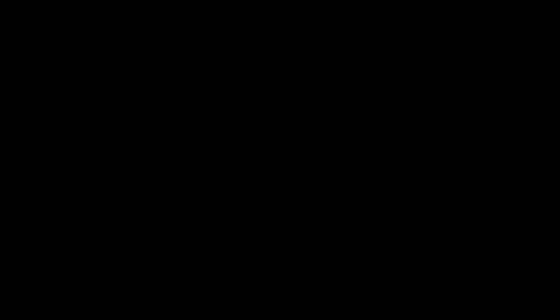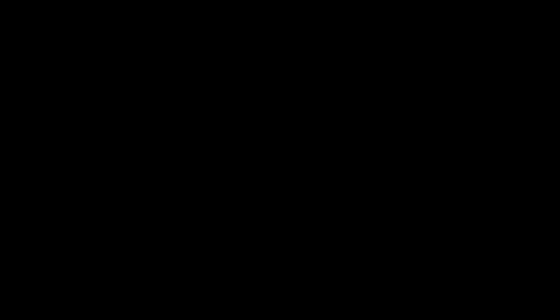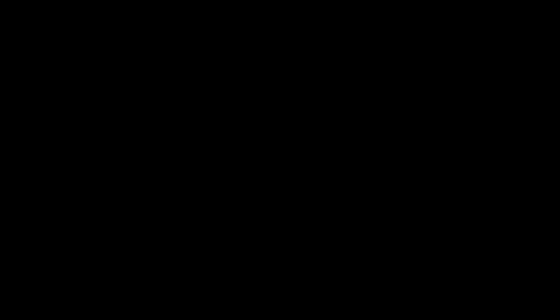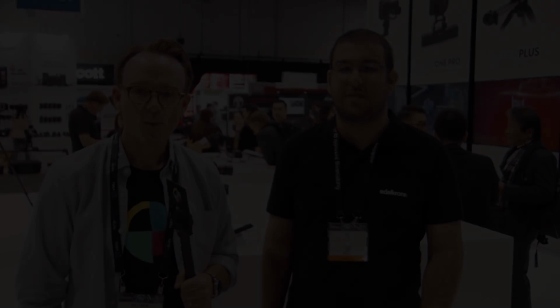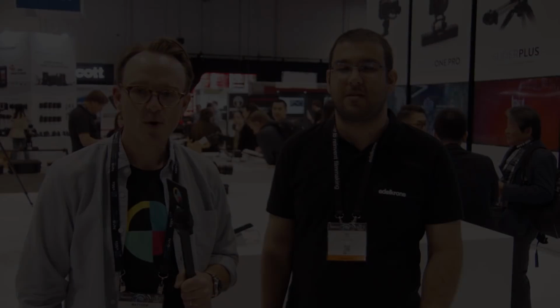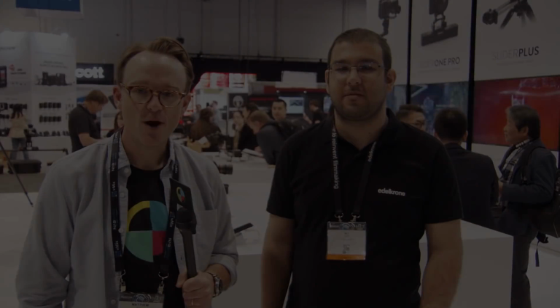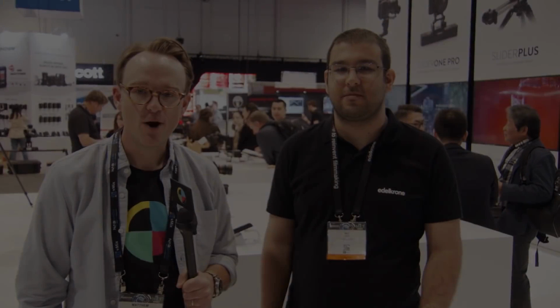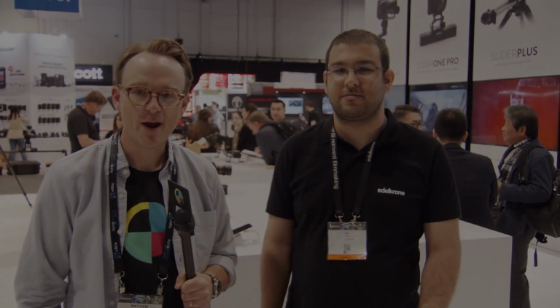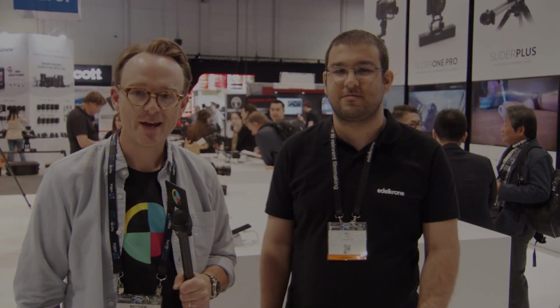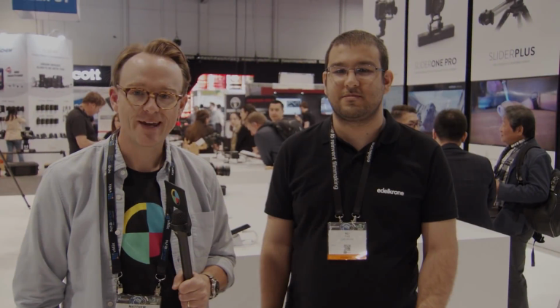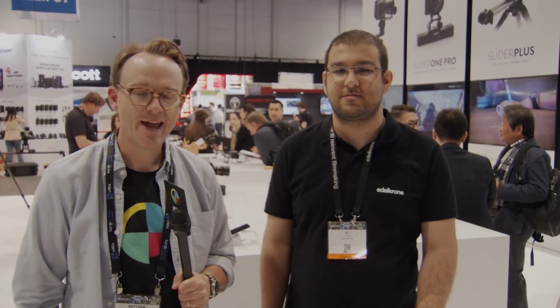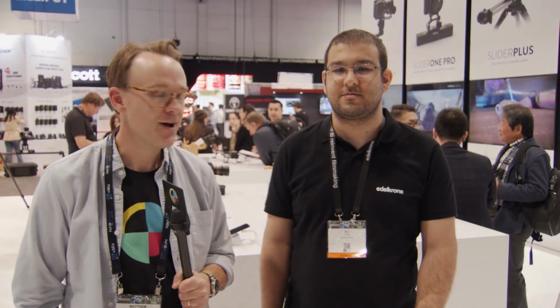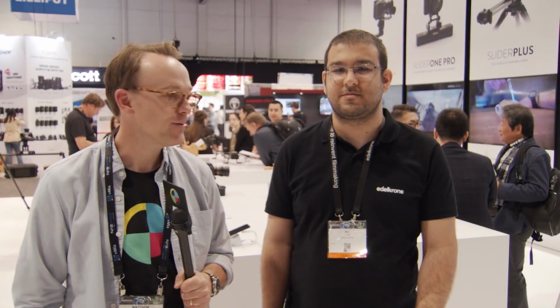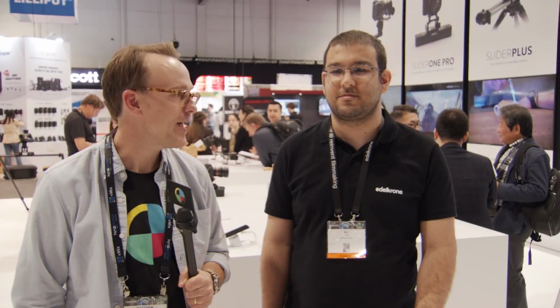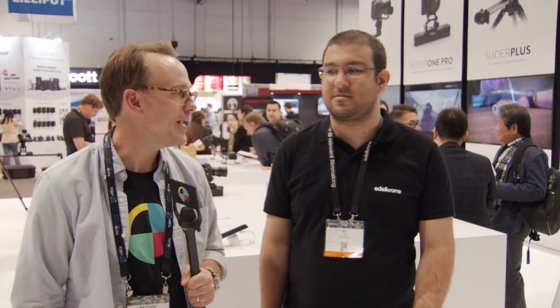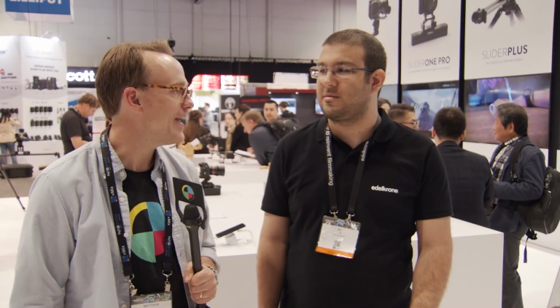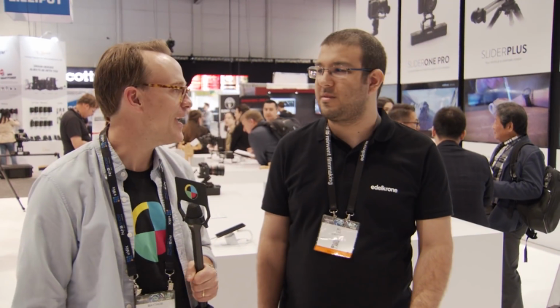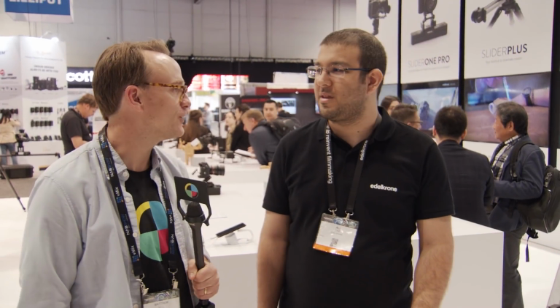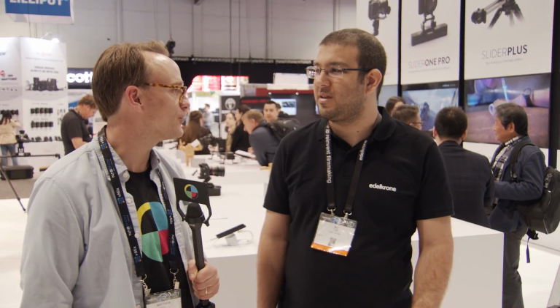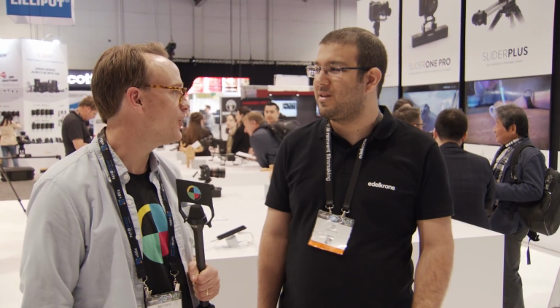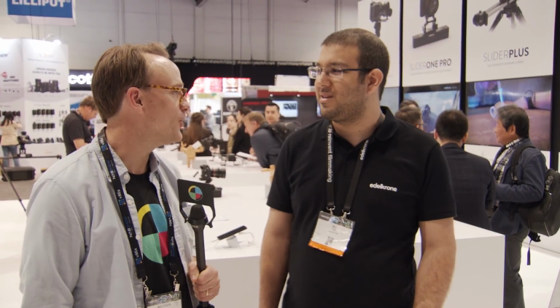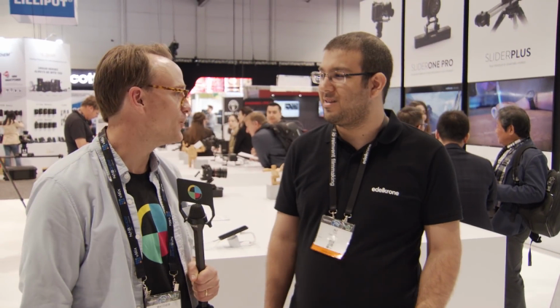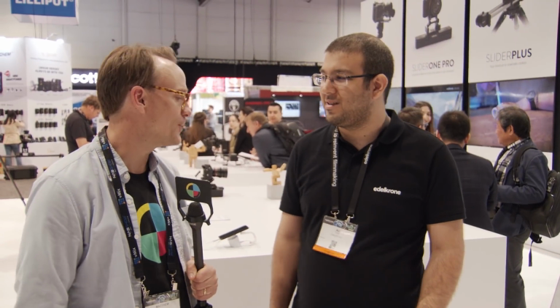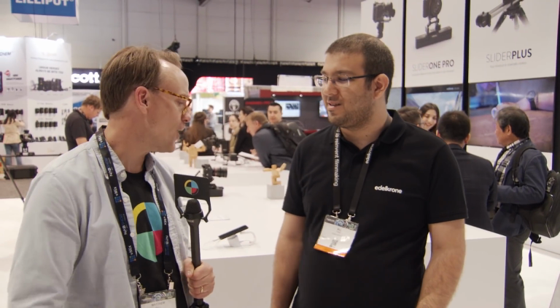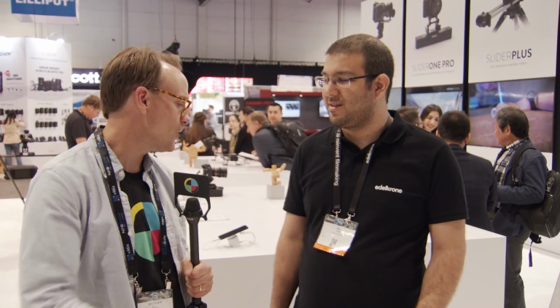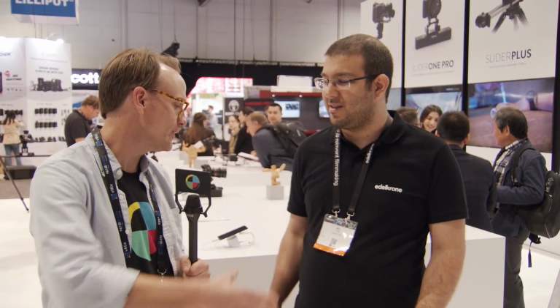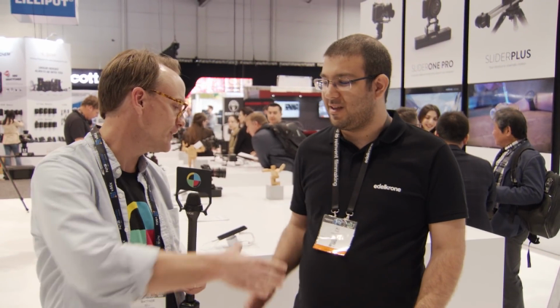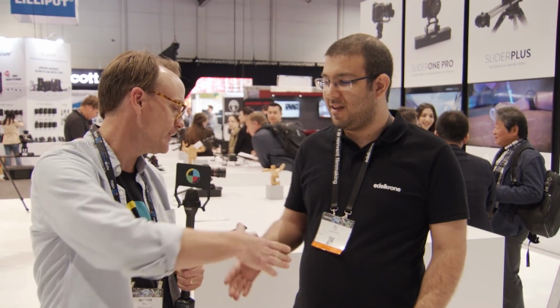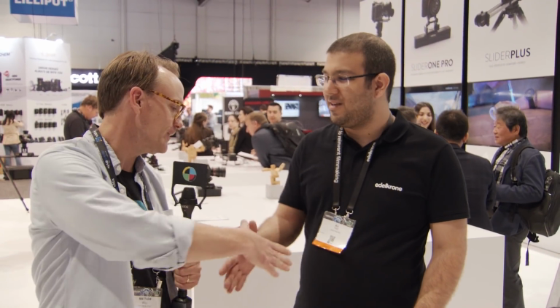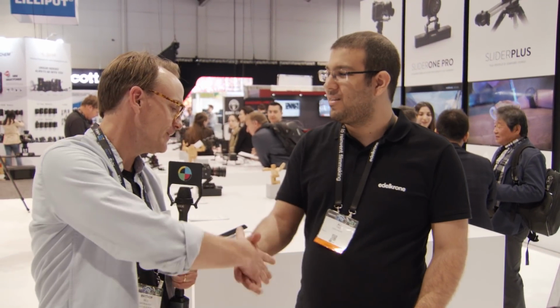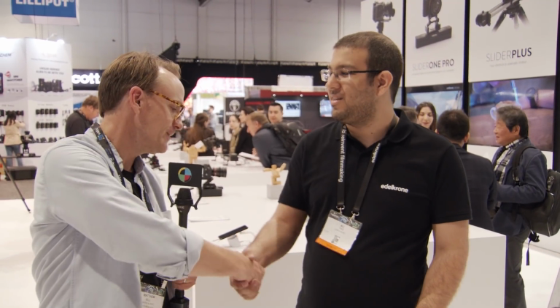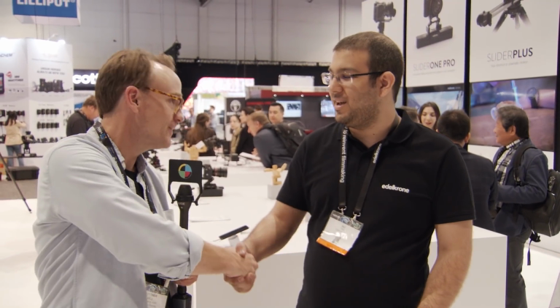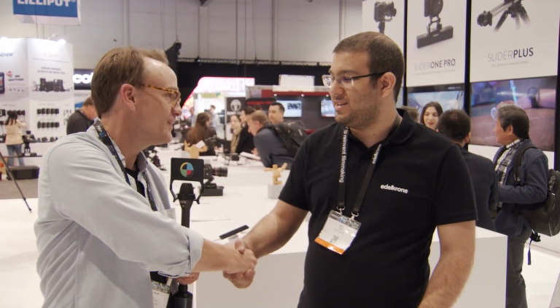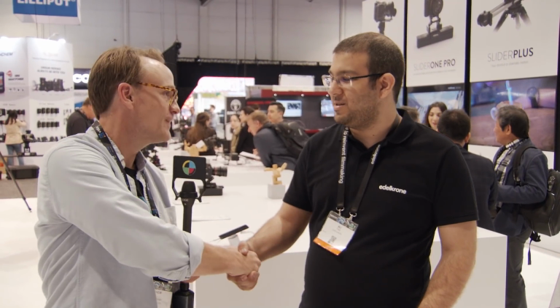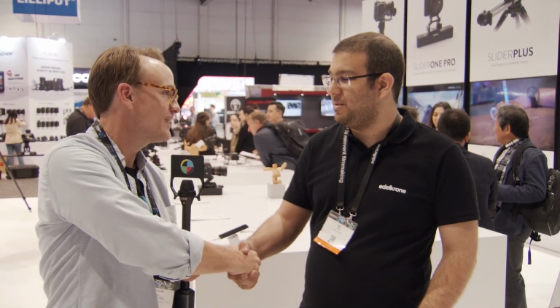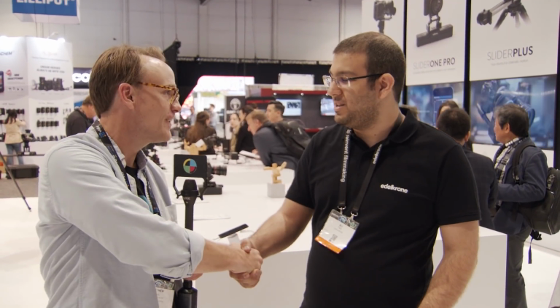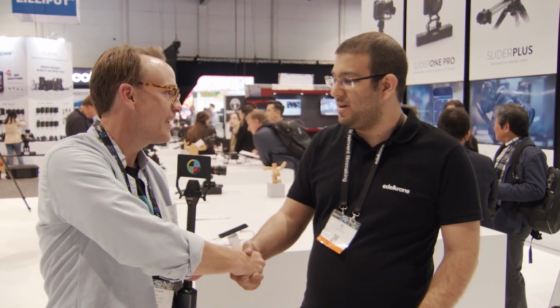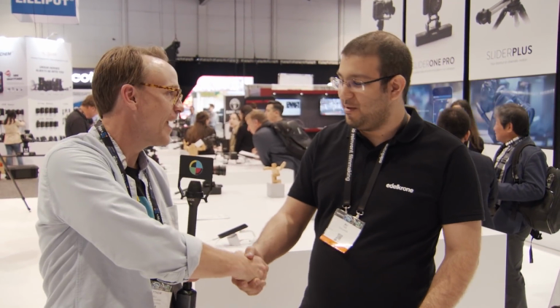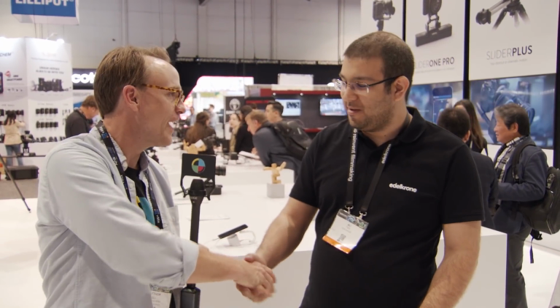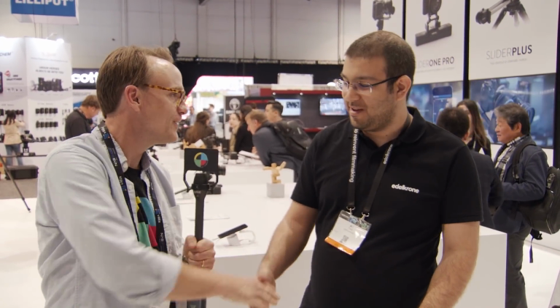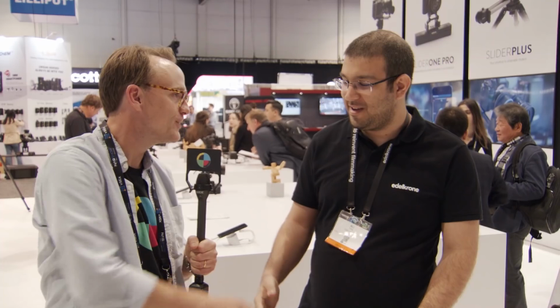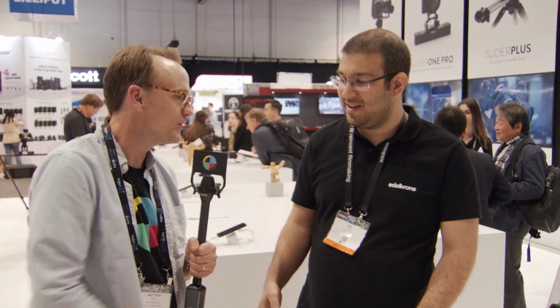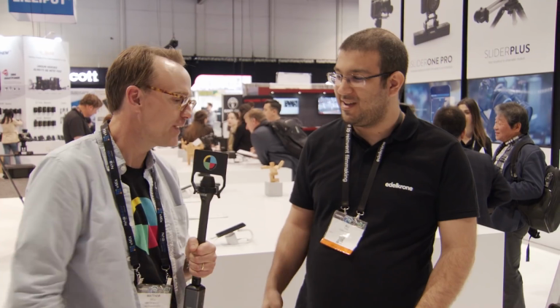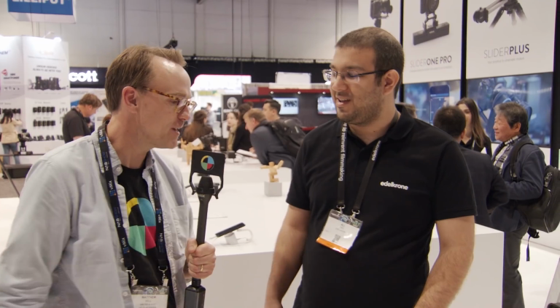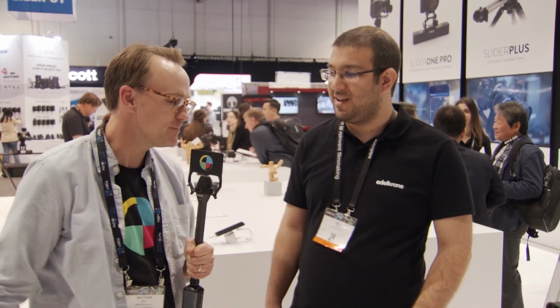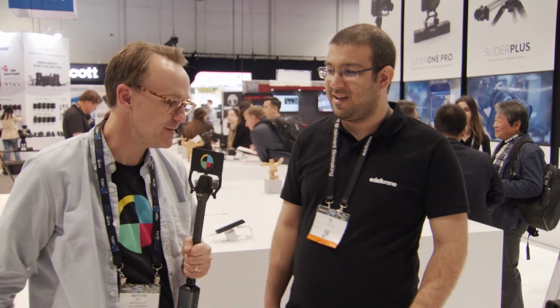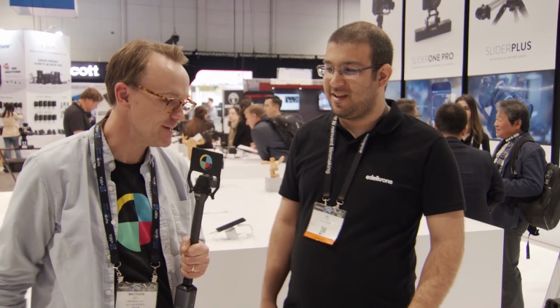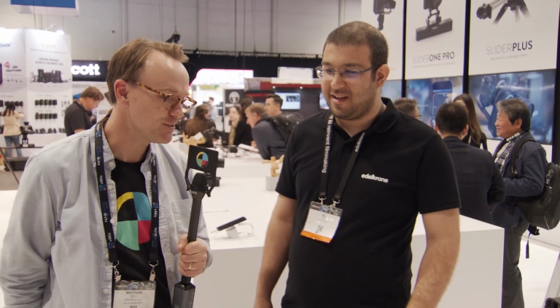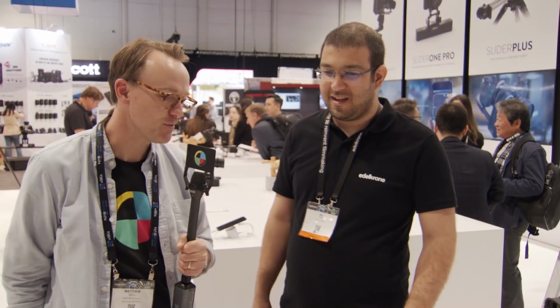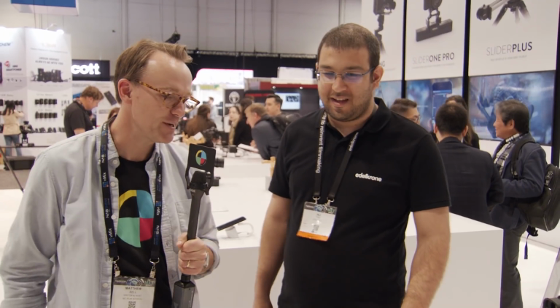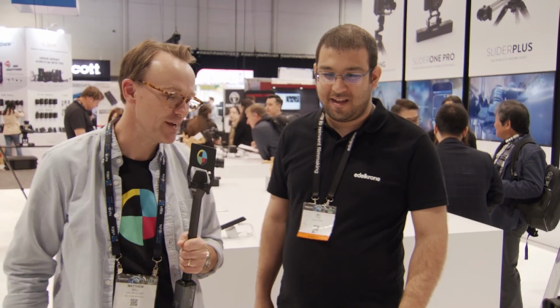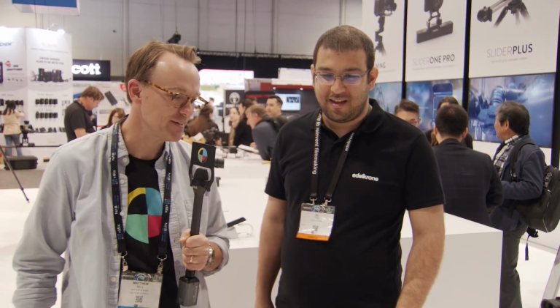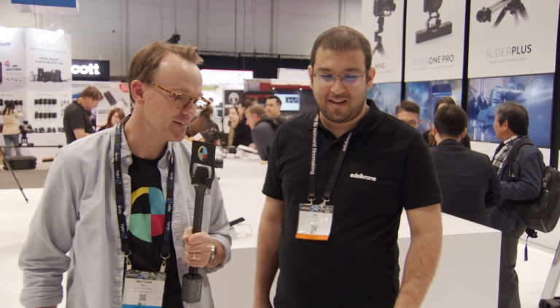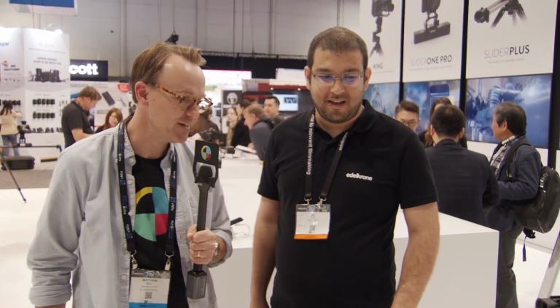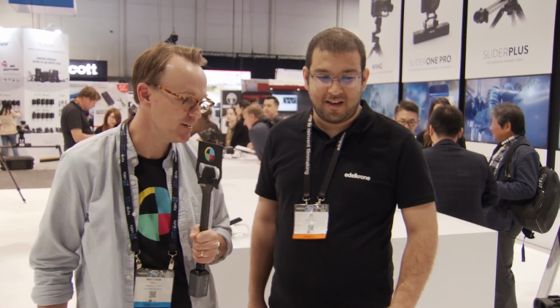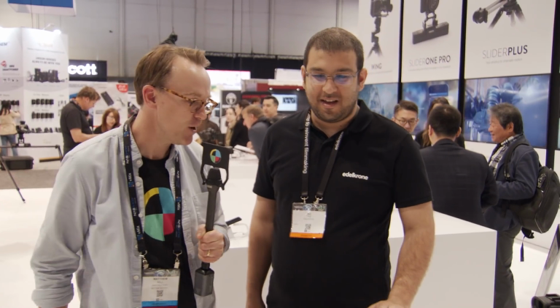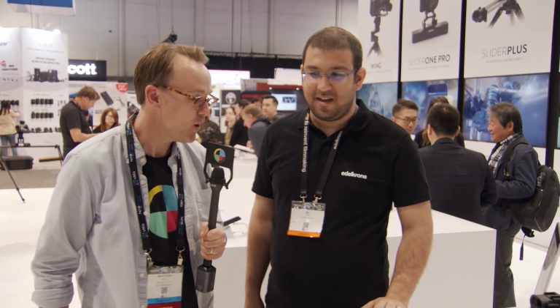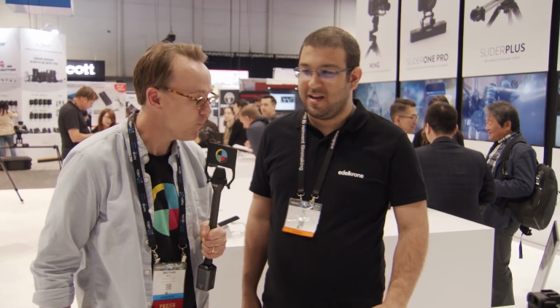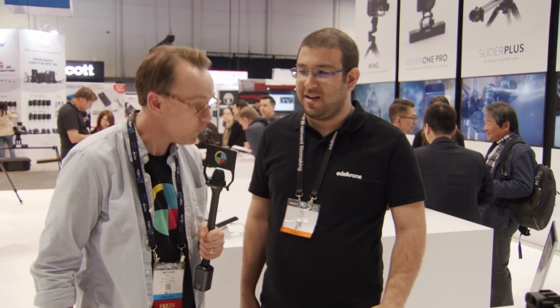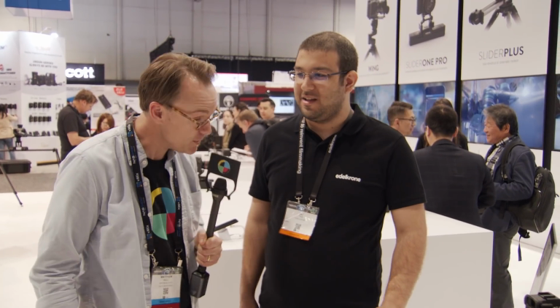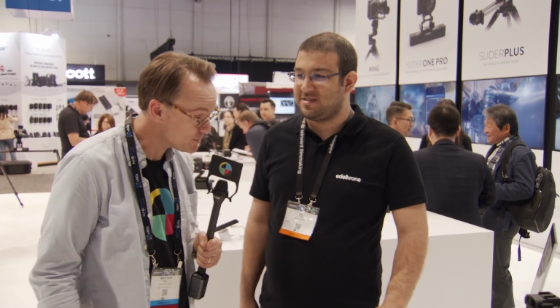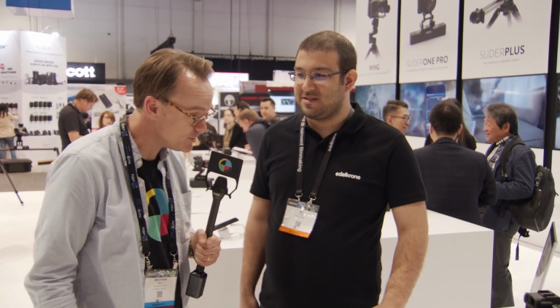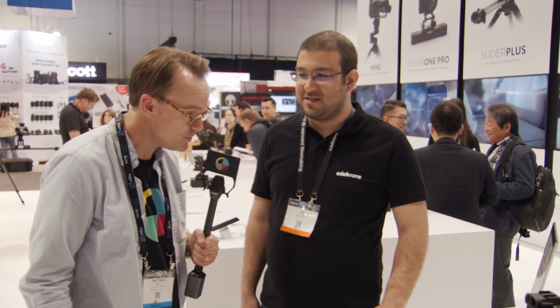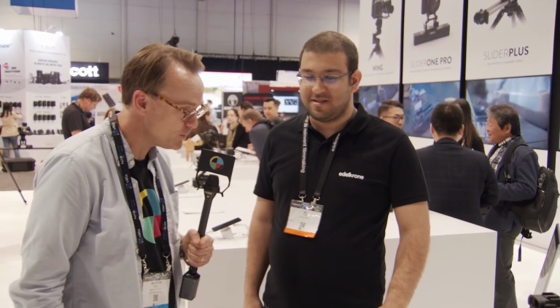We are hanging out at Edelkrone with Ali. How are you doing at NAB 2018? What is new?